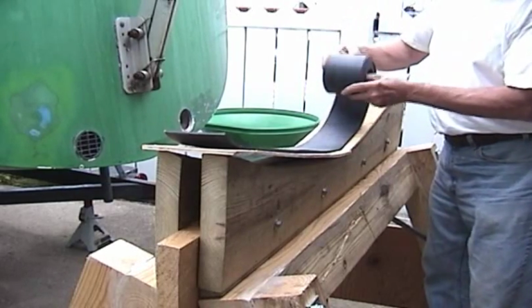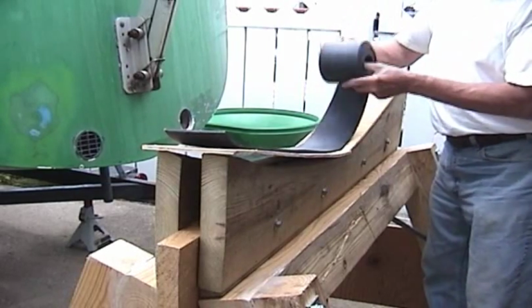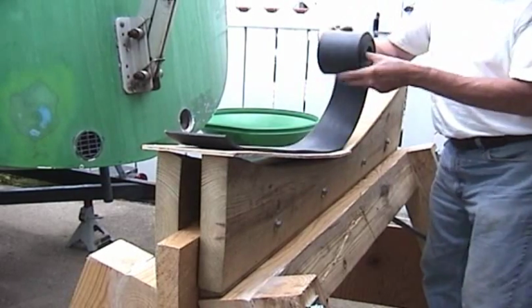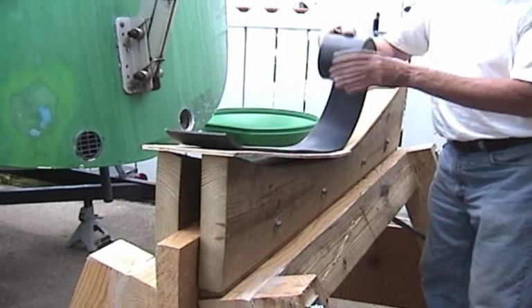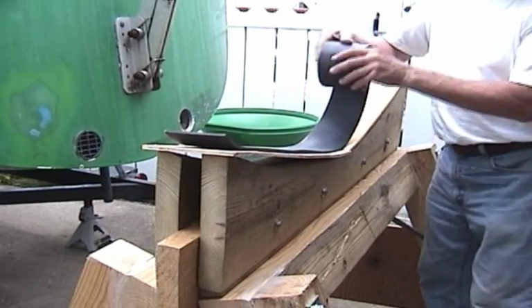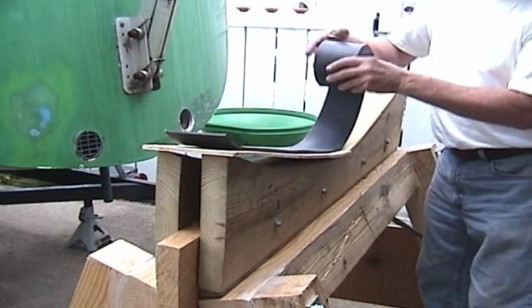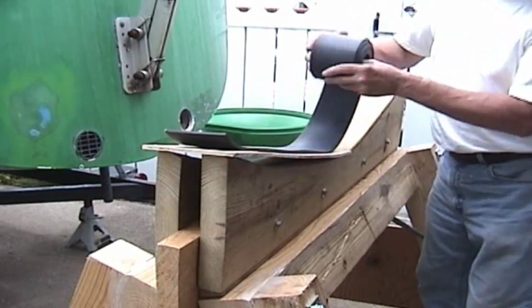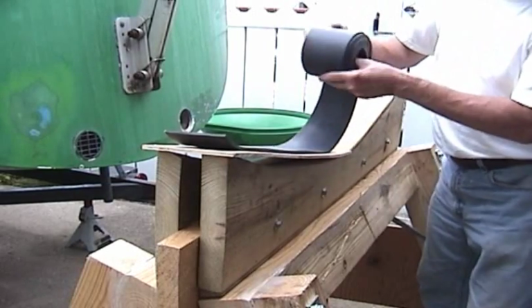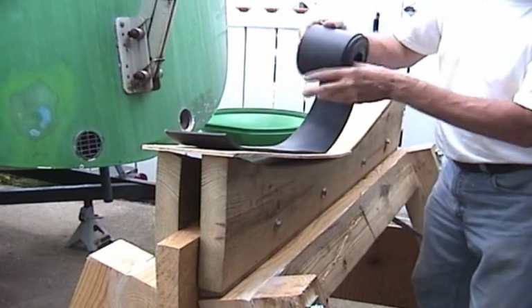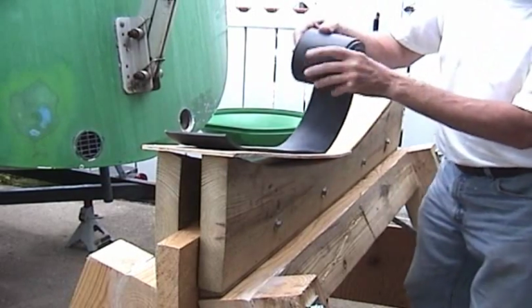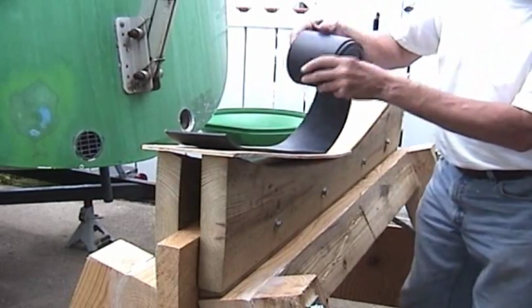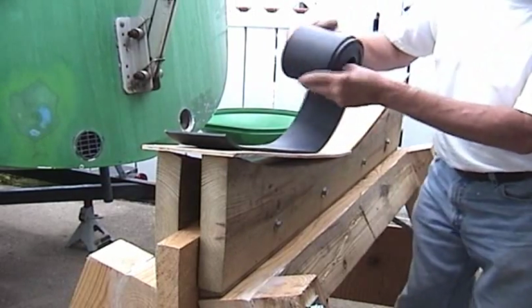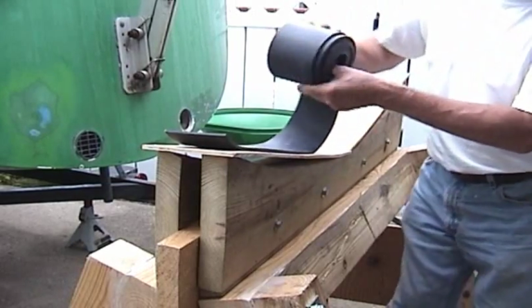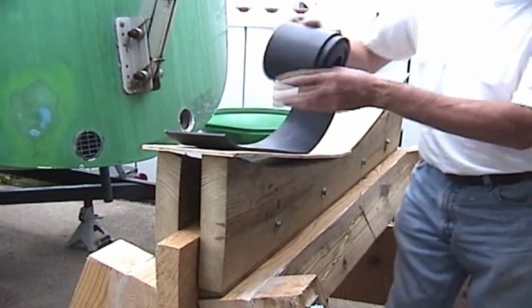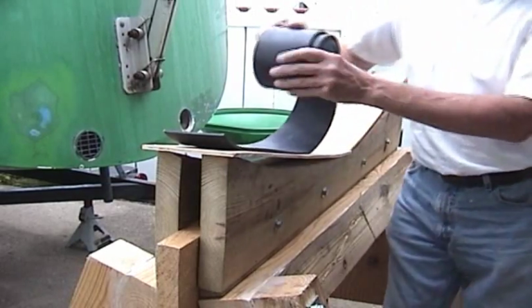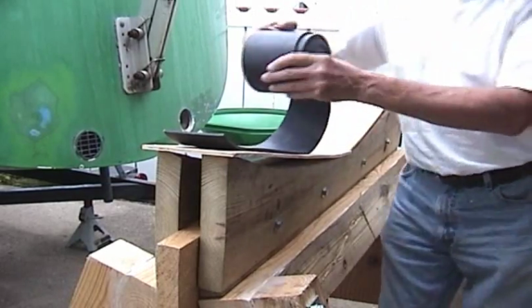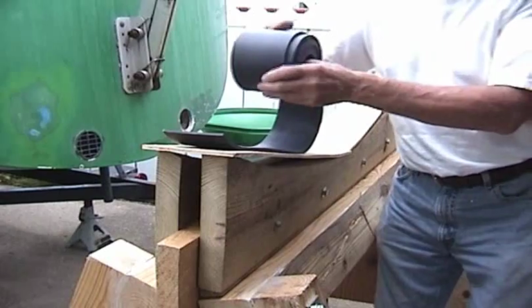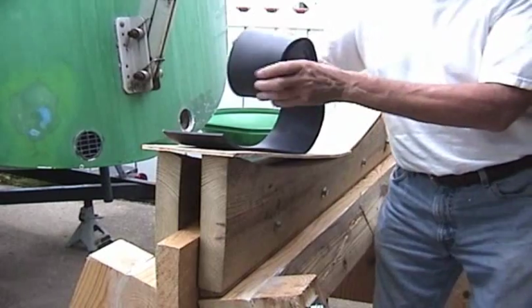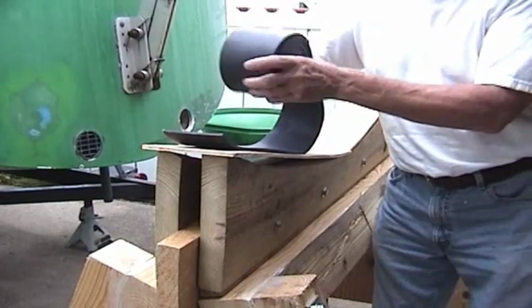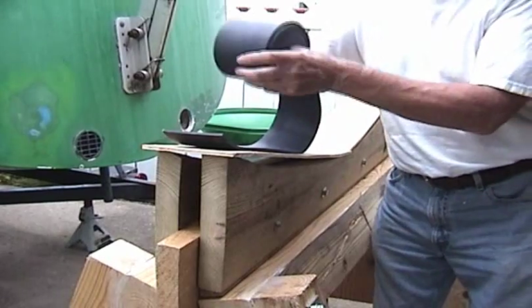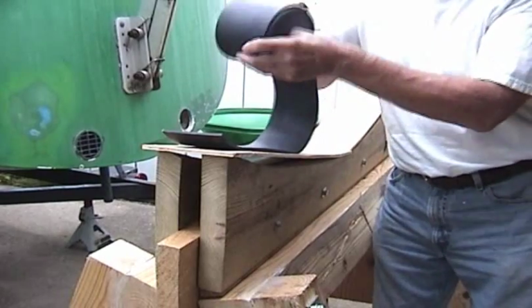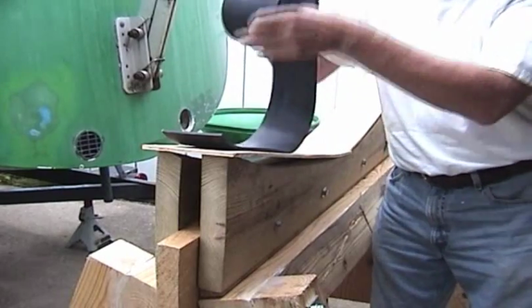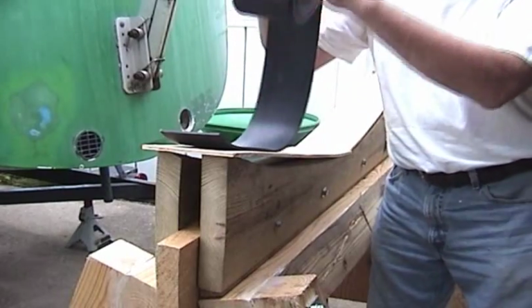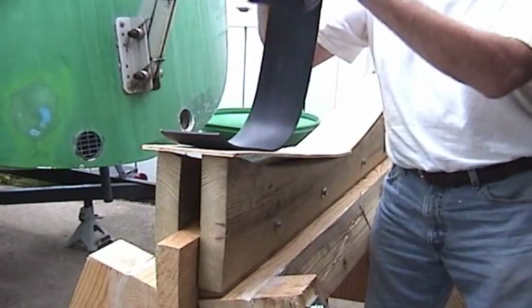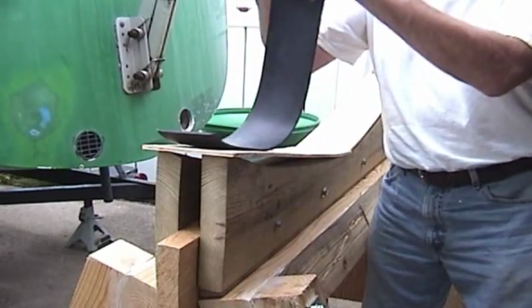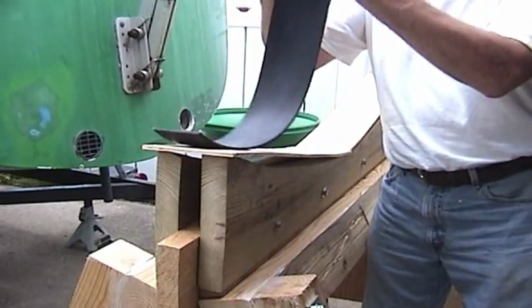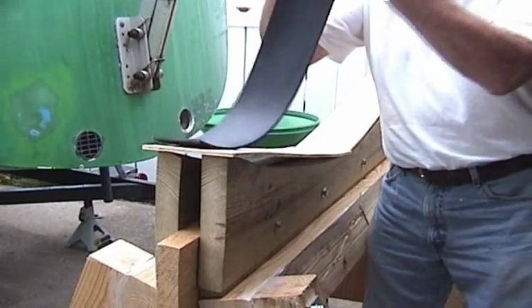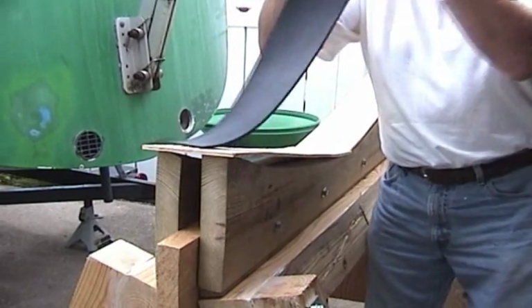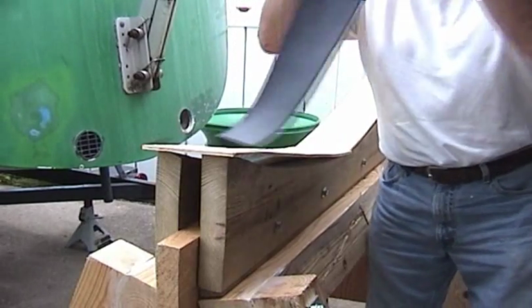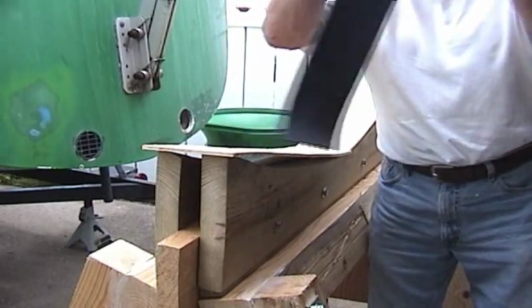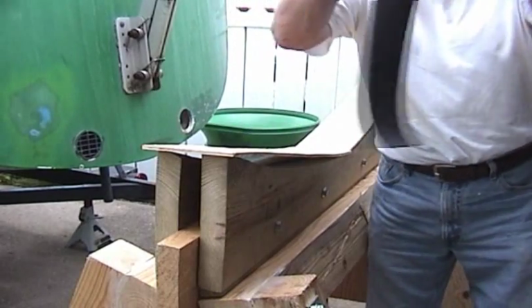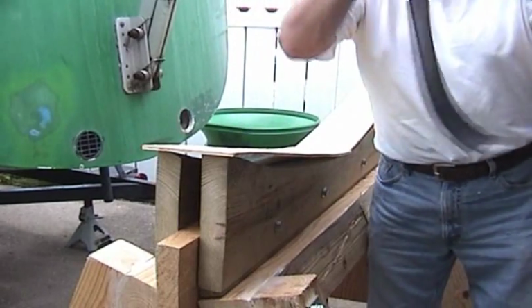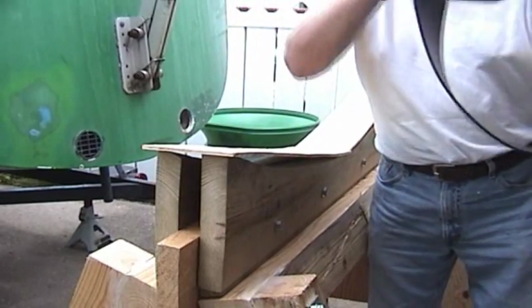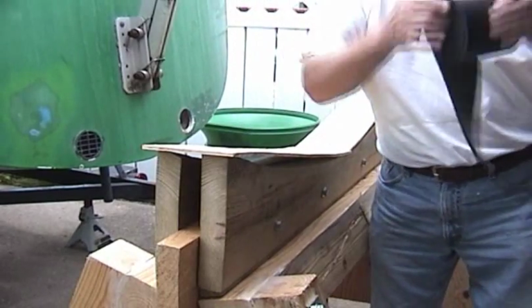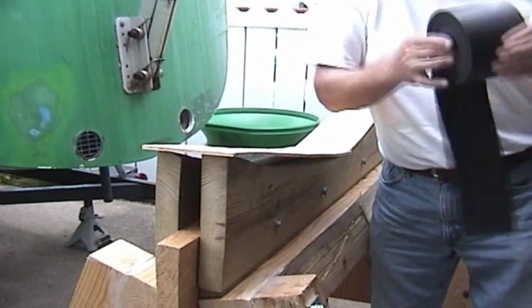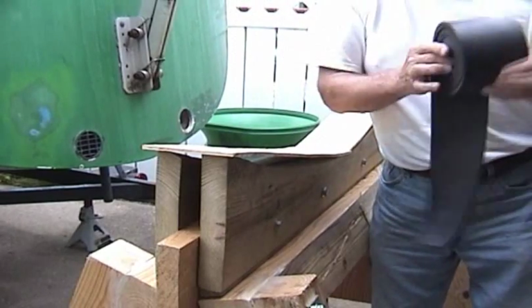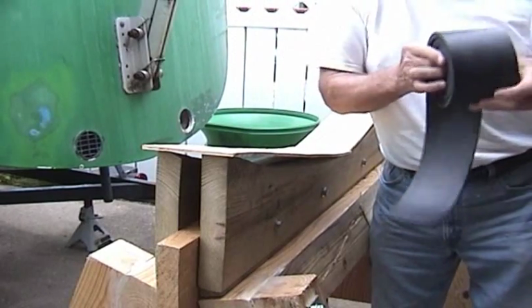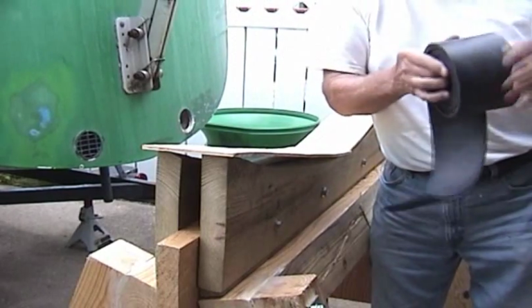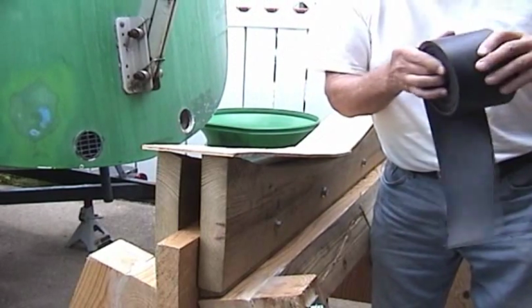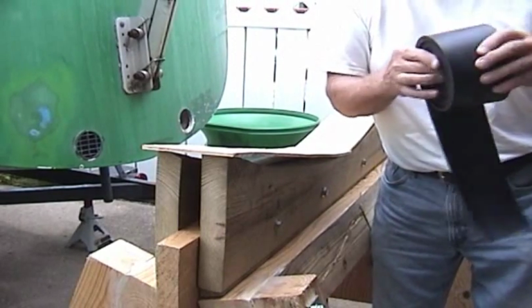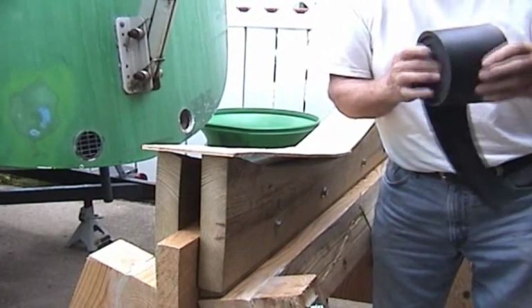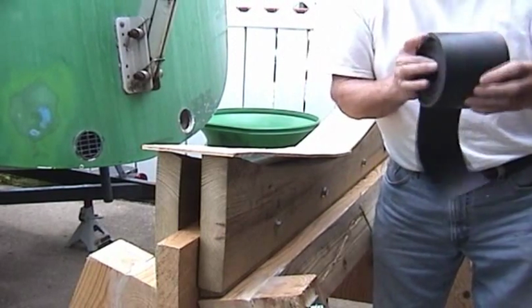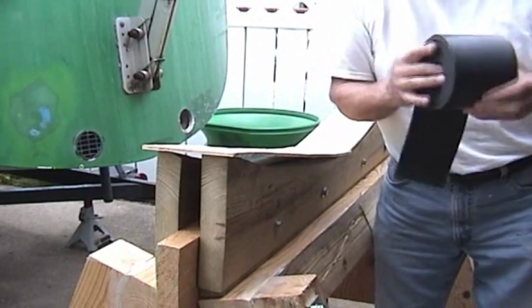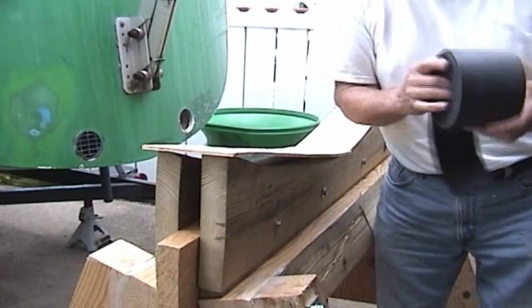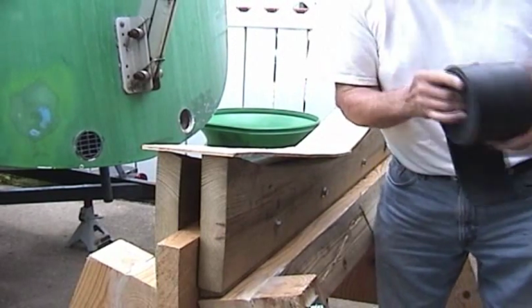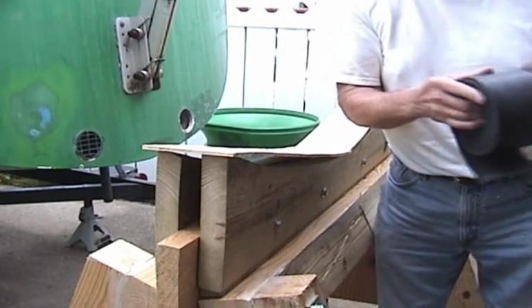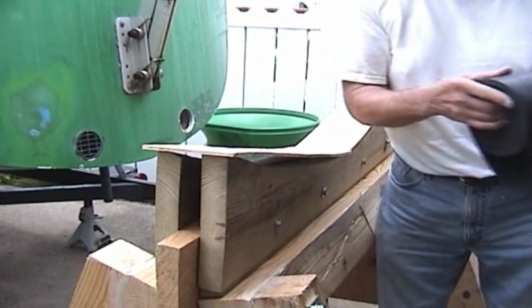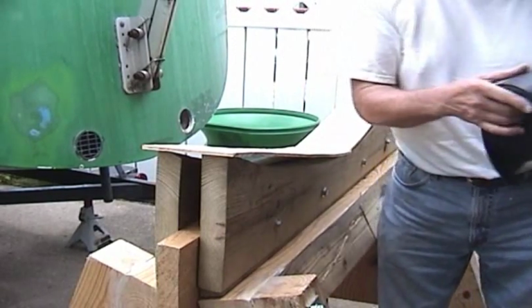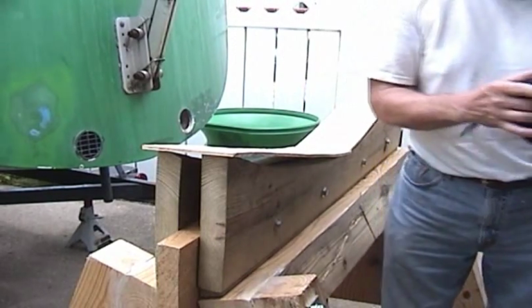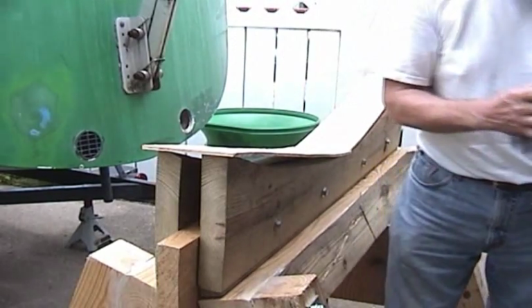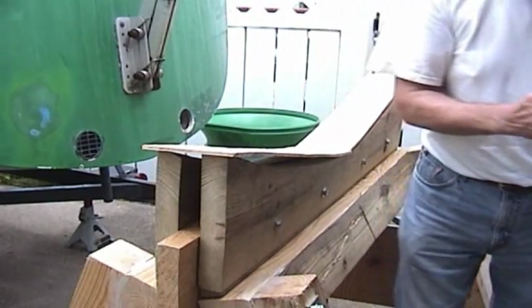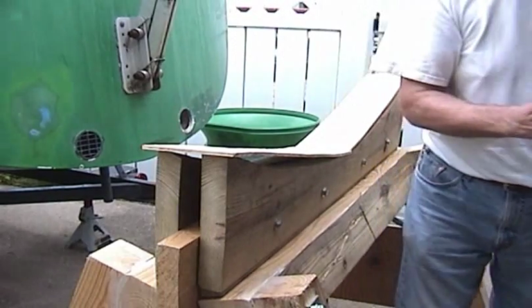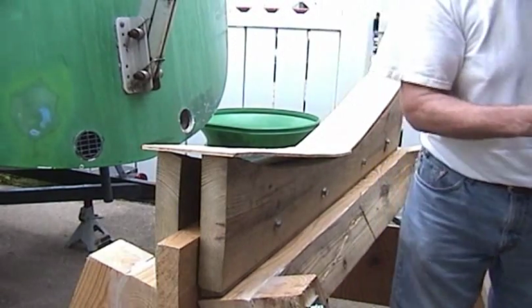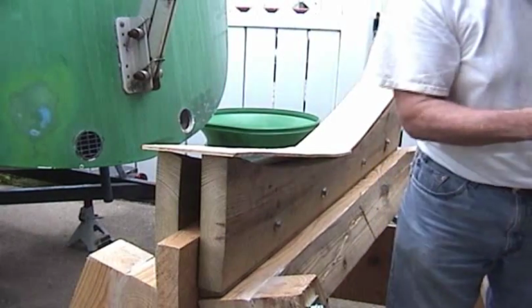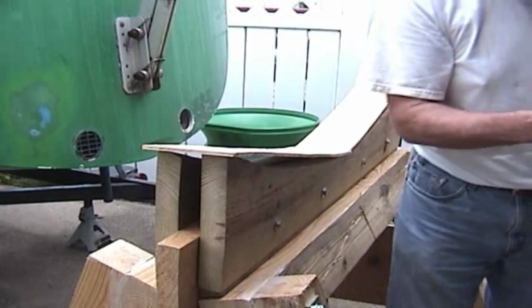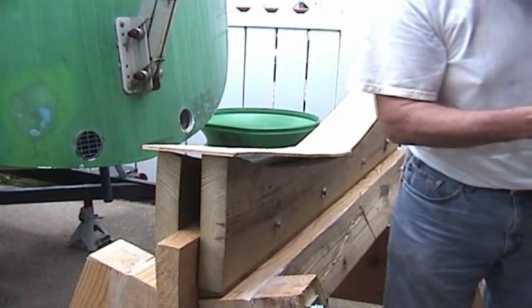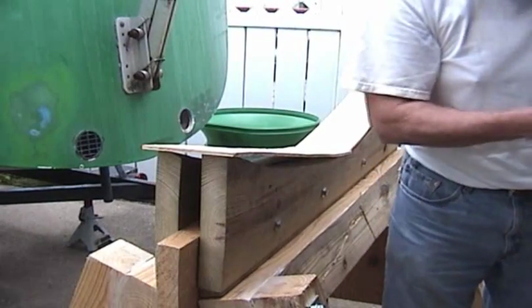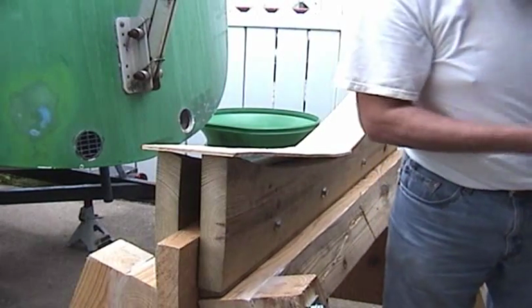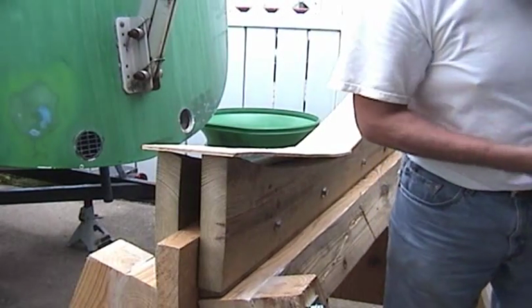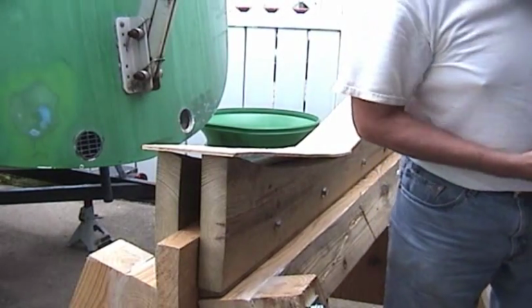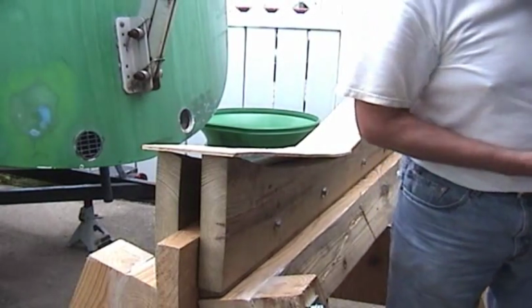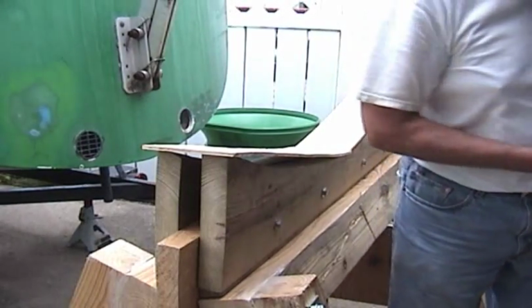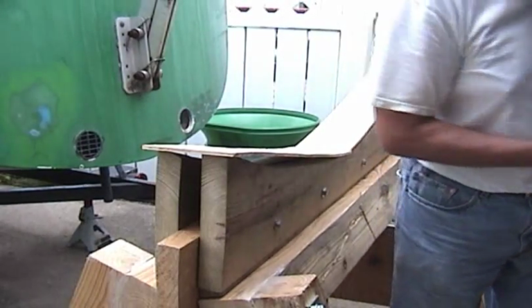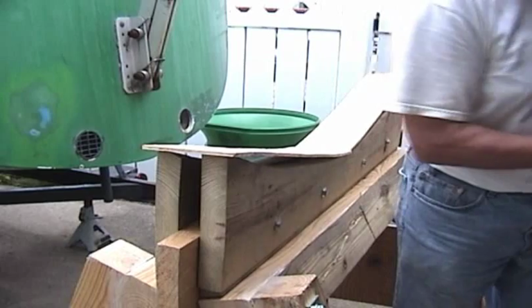And that is my super heavy duty boat cradle.